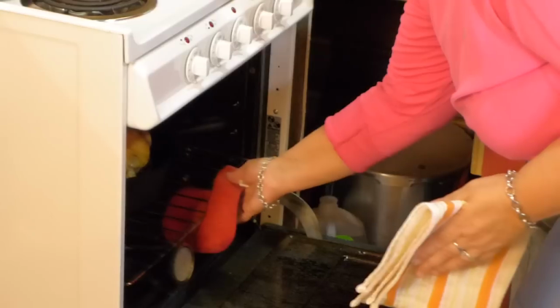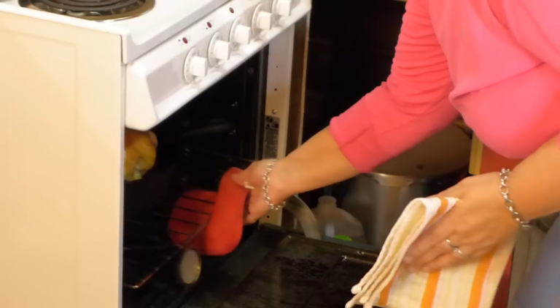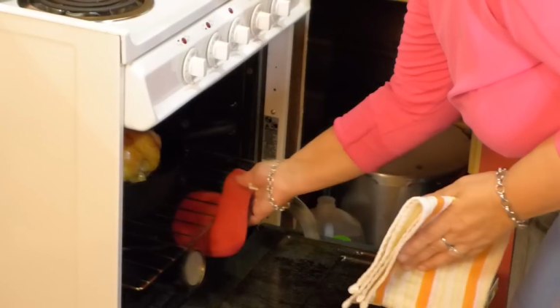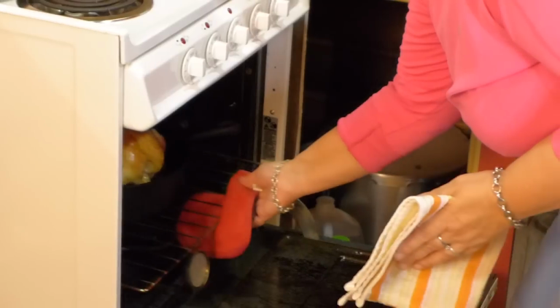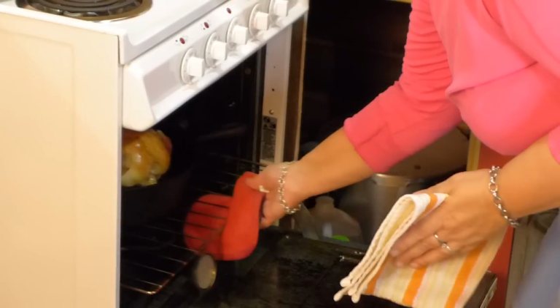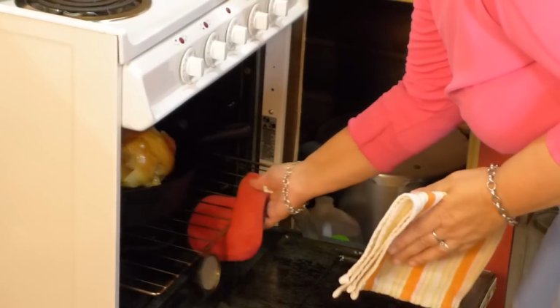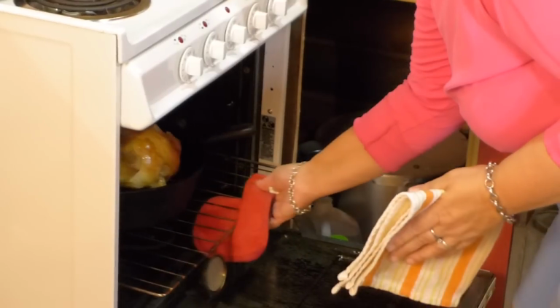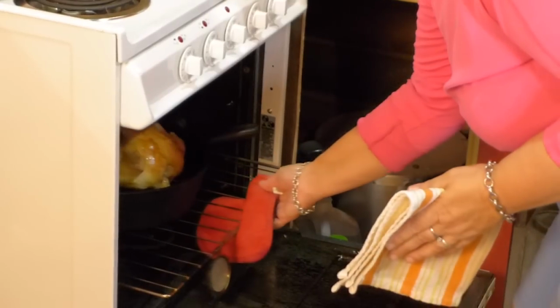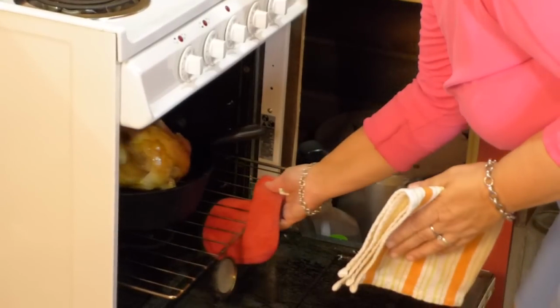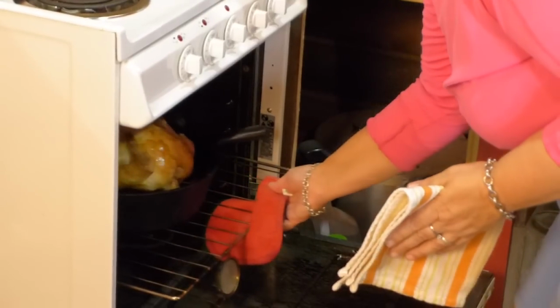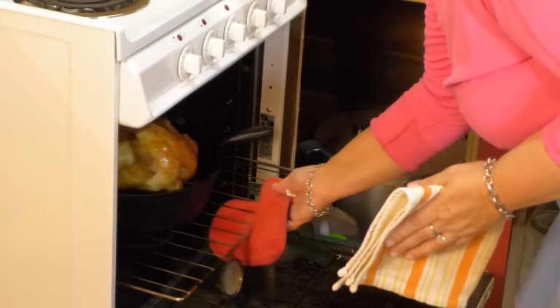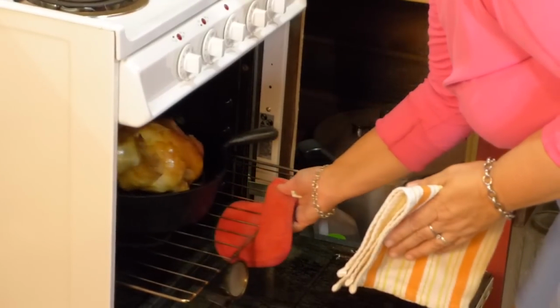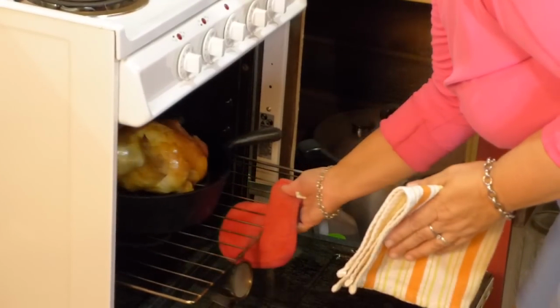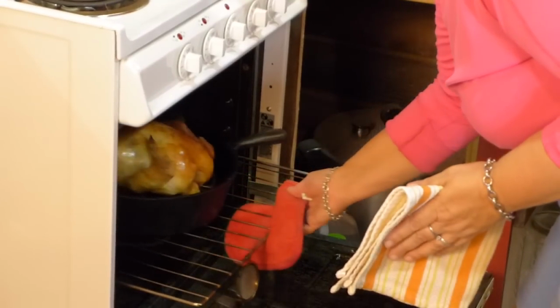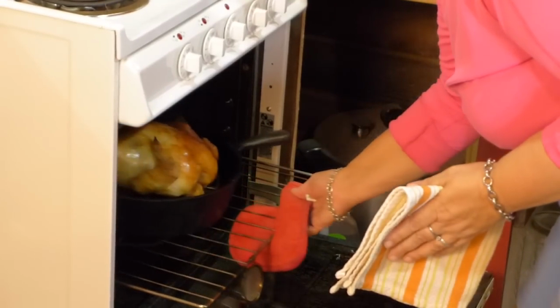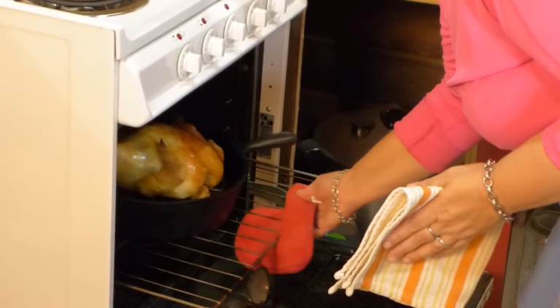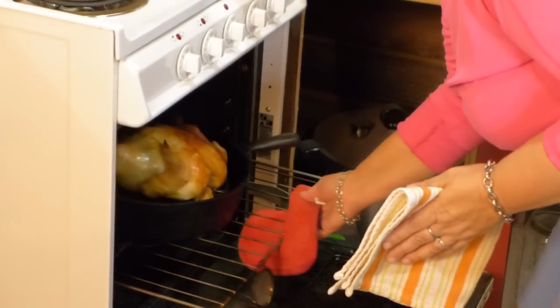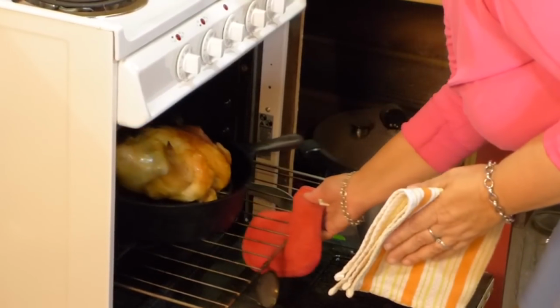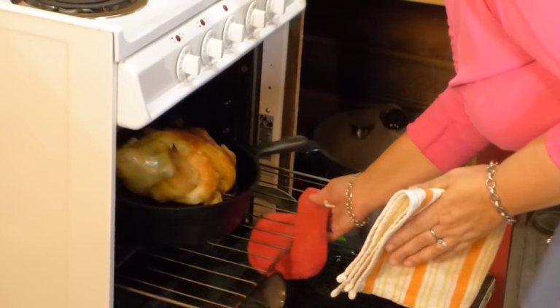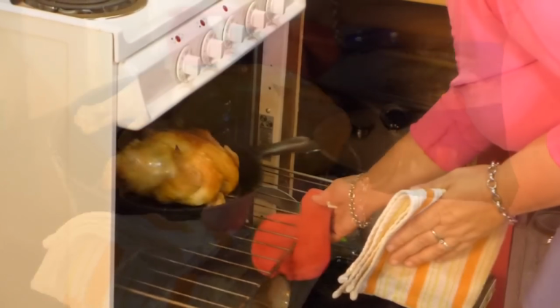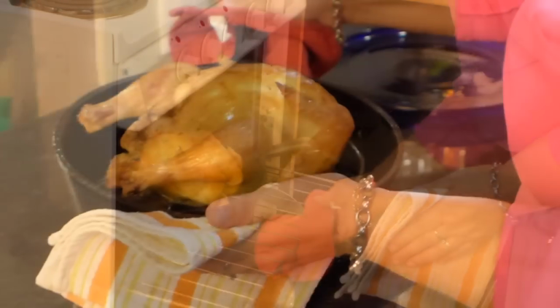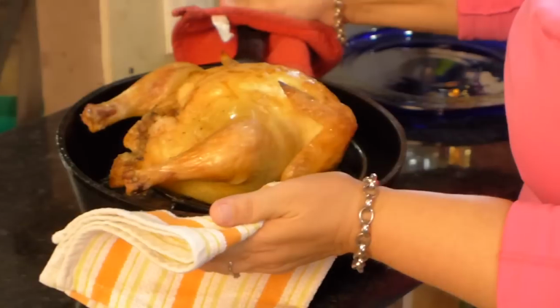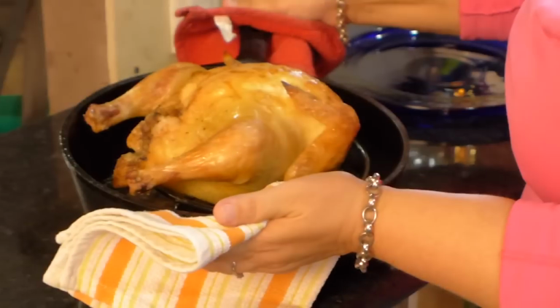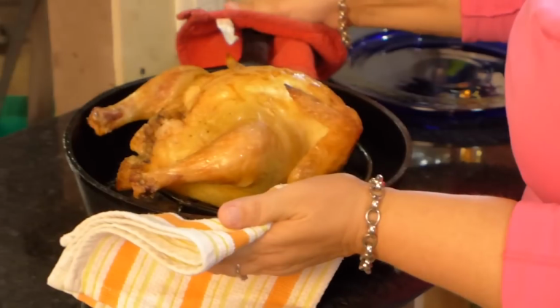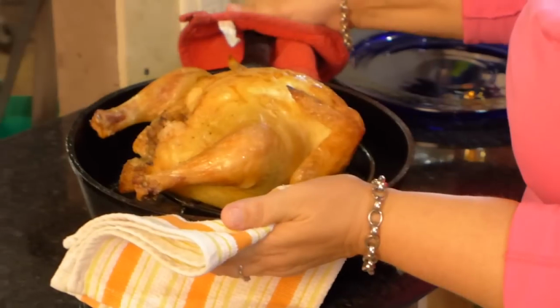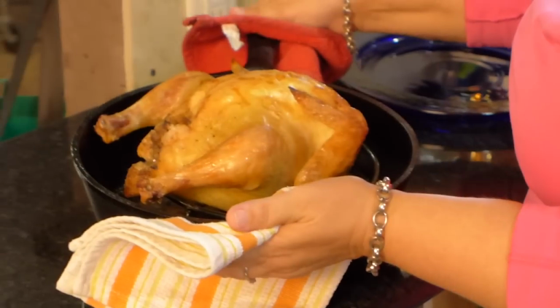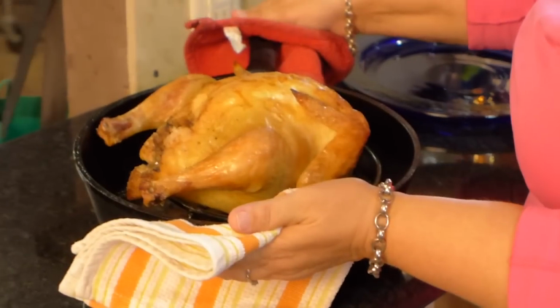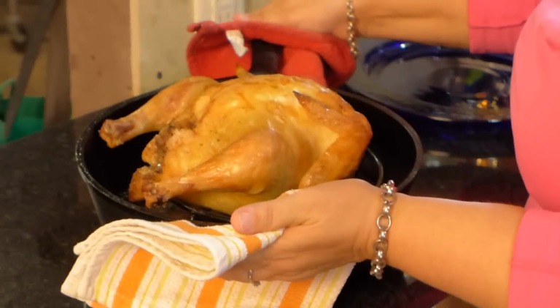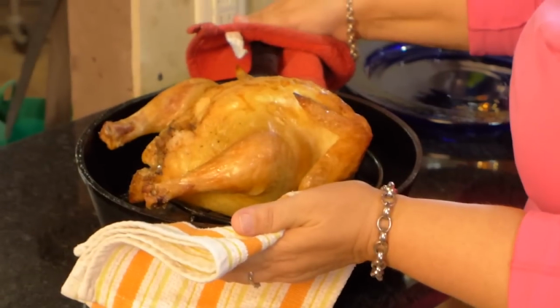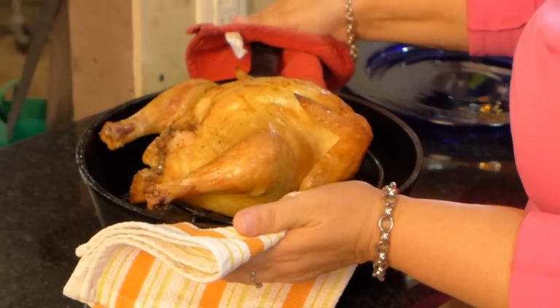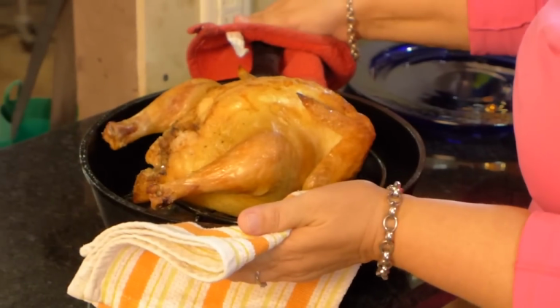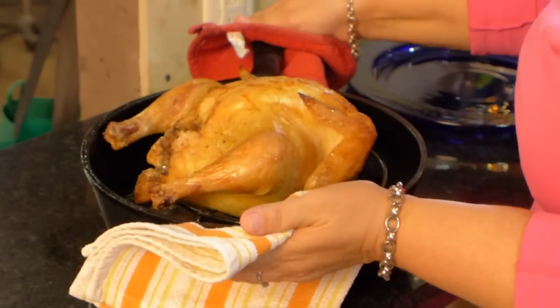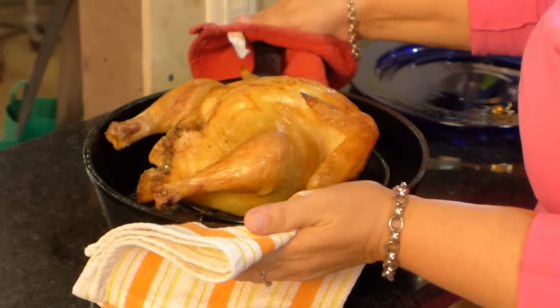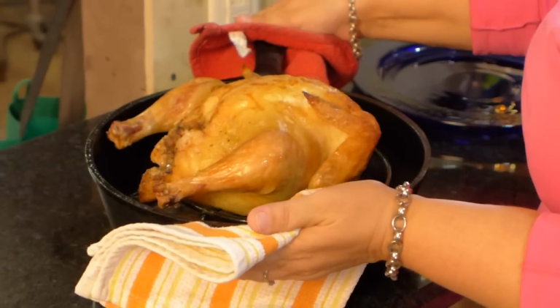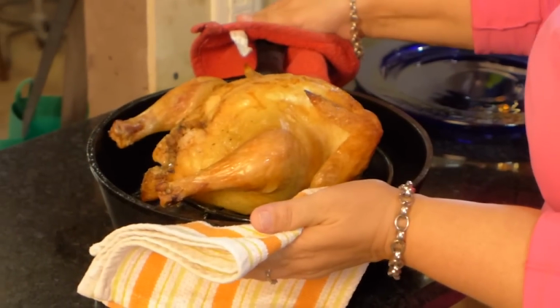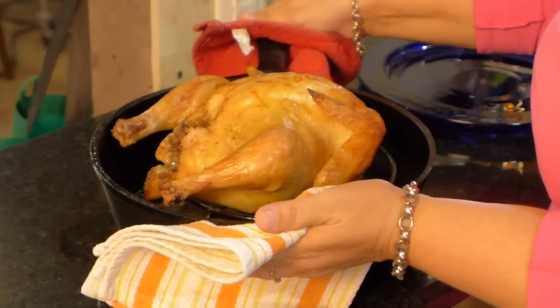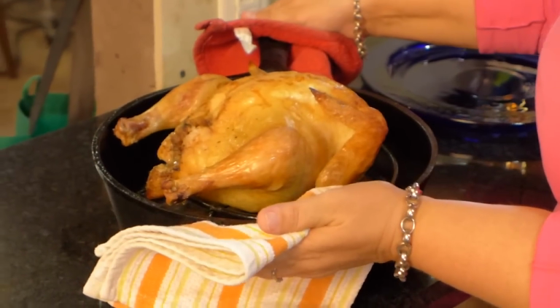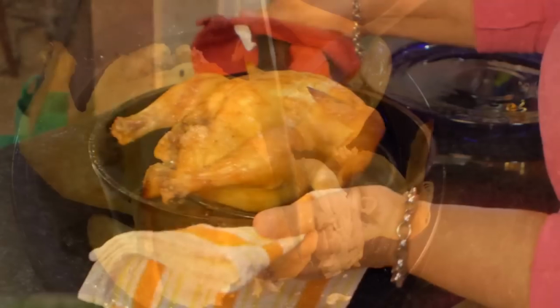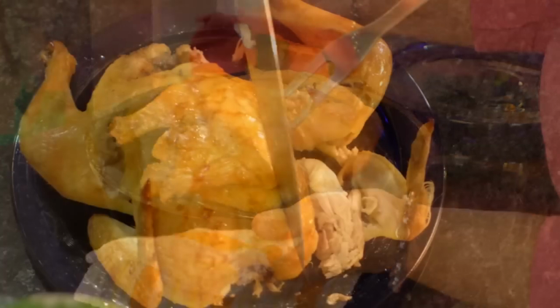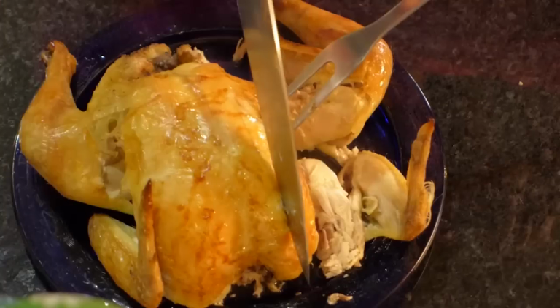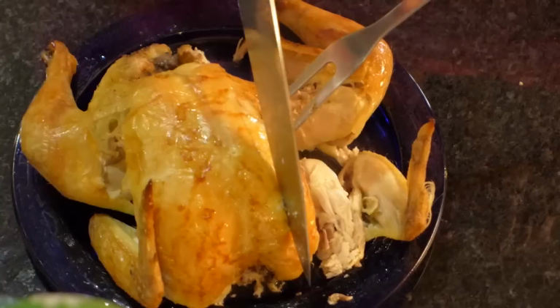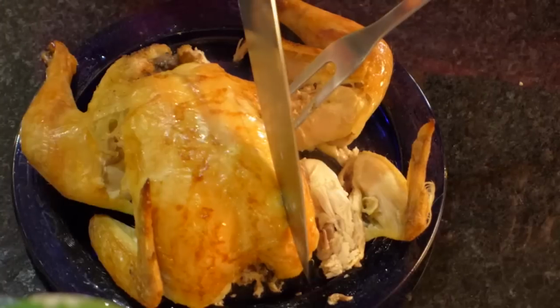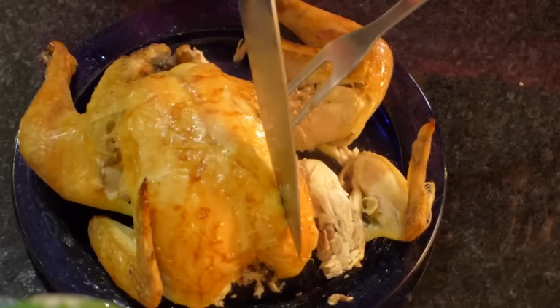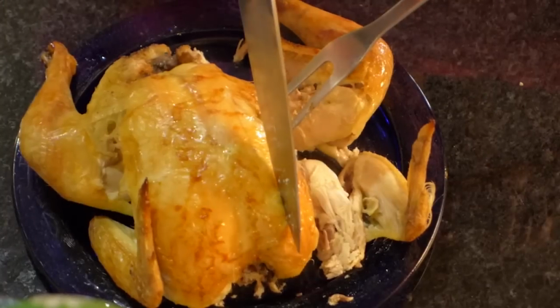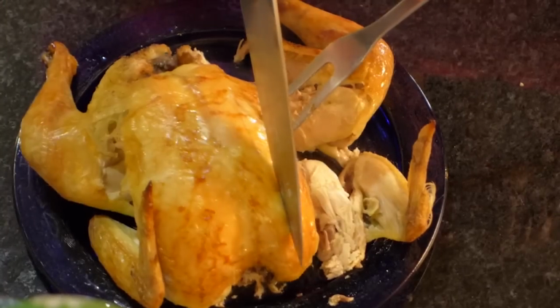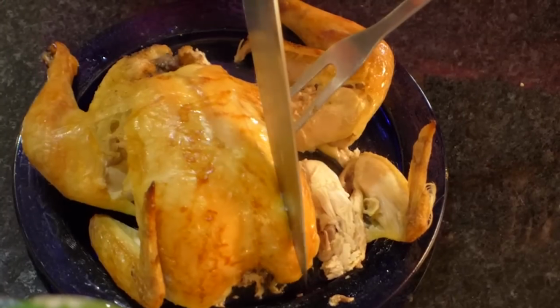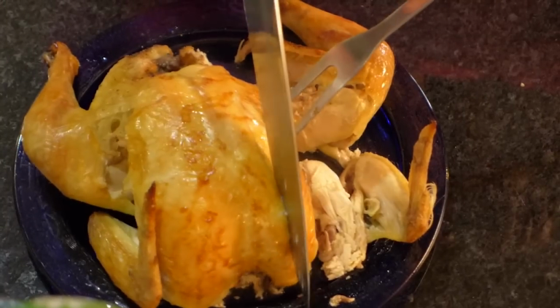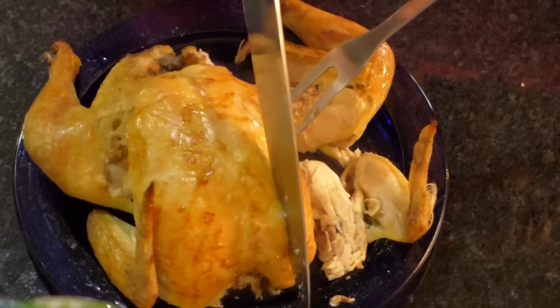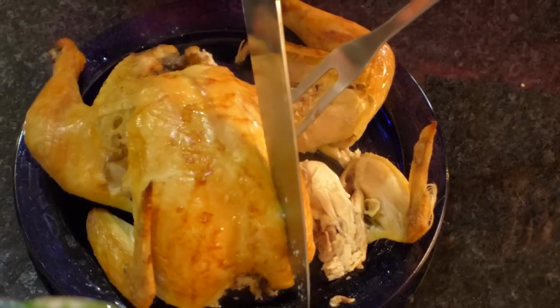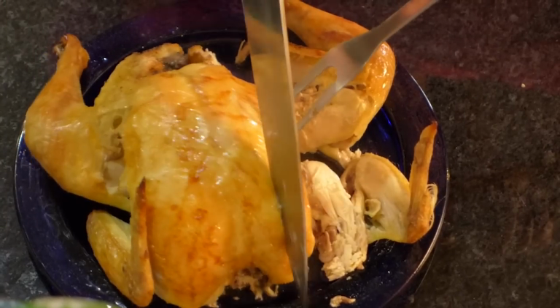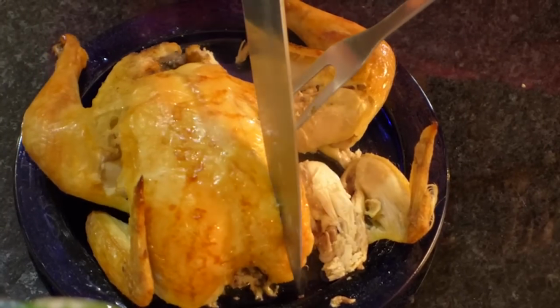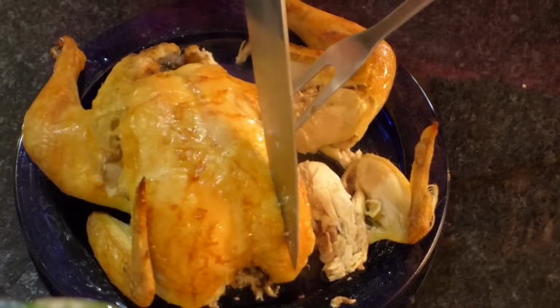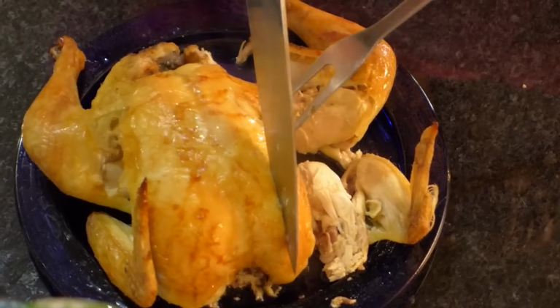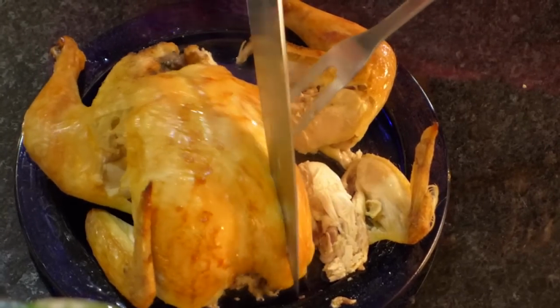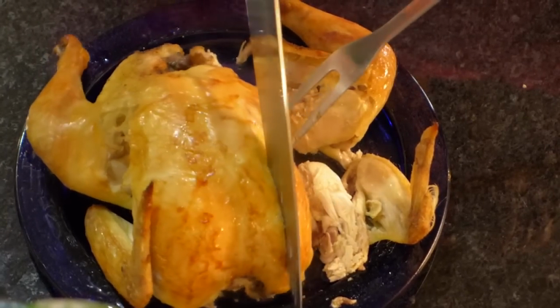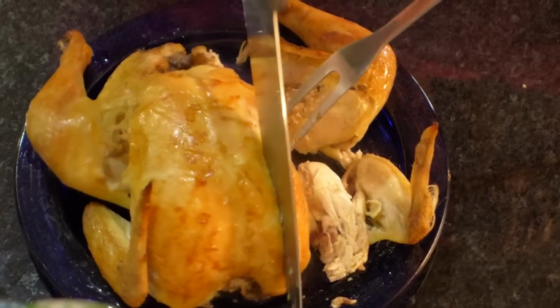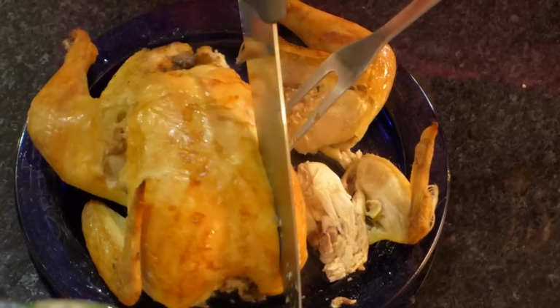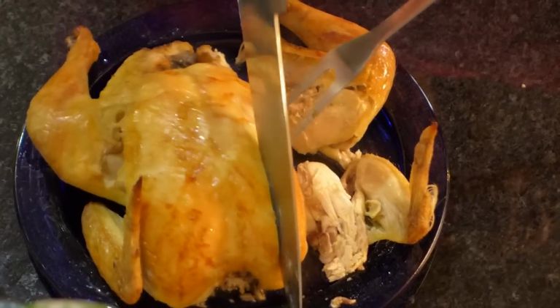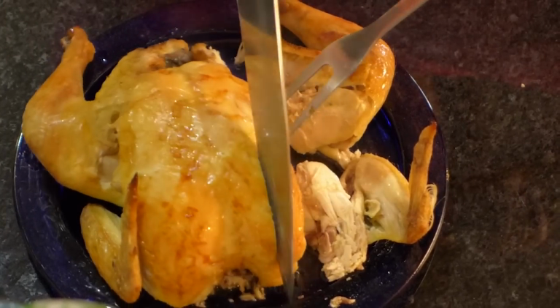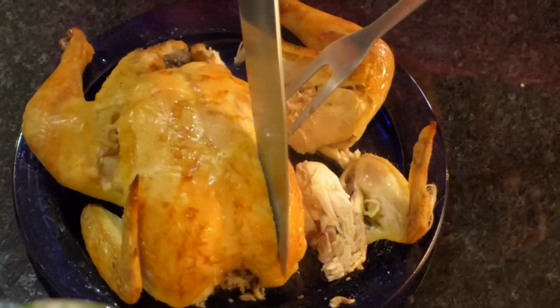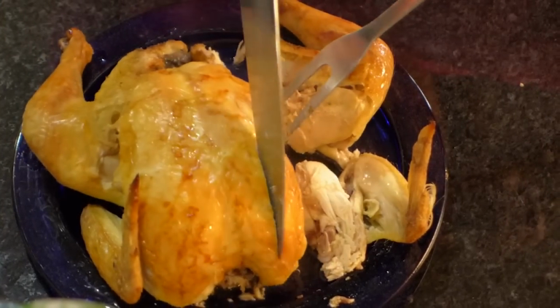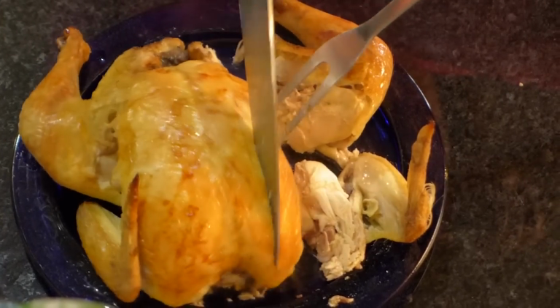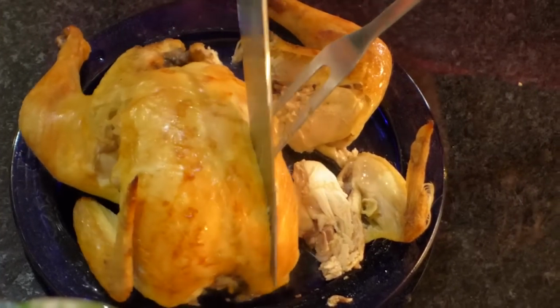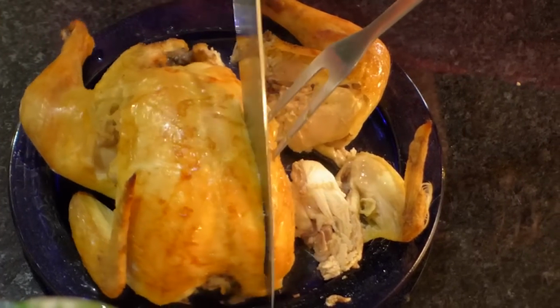Right now, I'm going to show you how to make an easy, delicious roast chicken in your oven. Let's go!